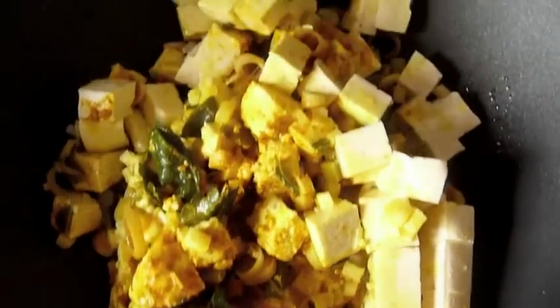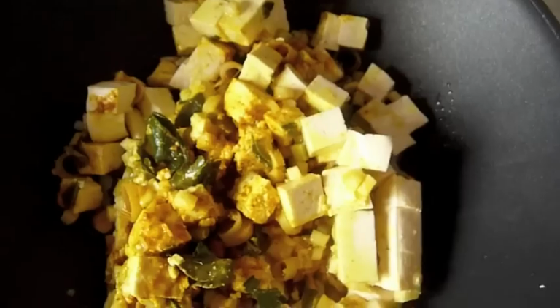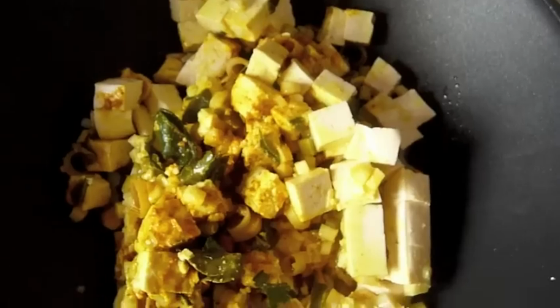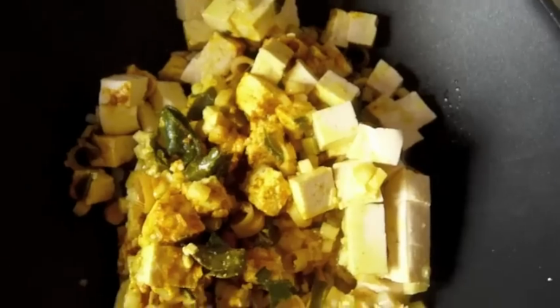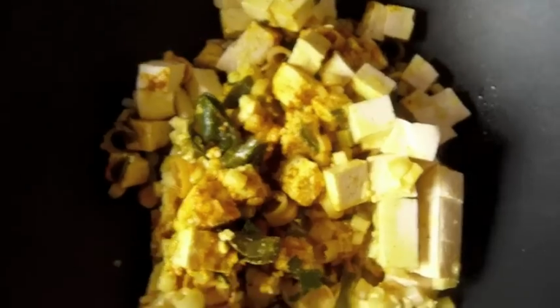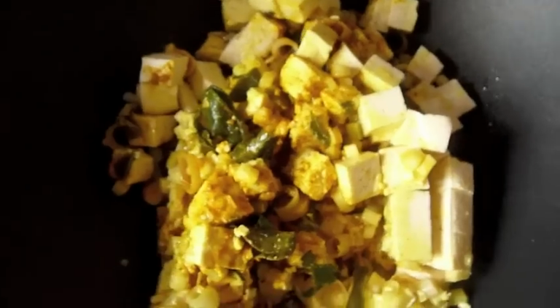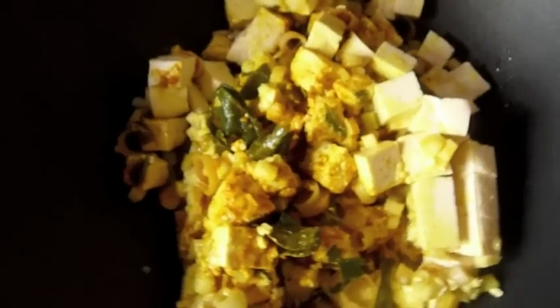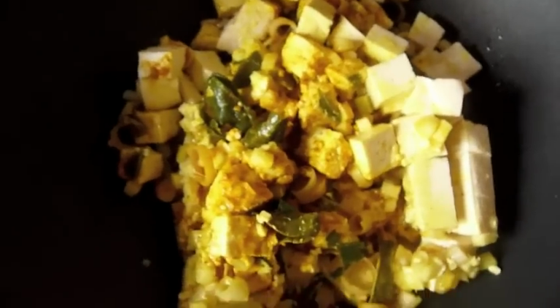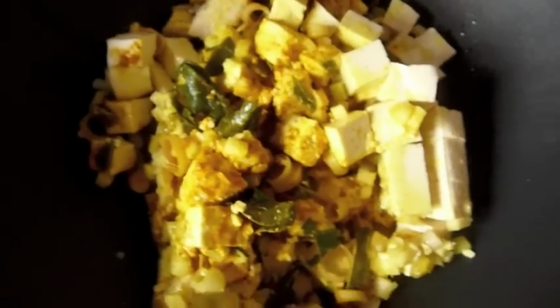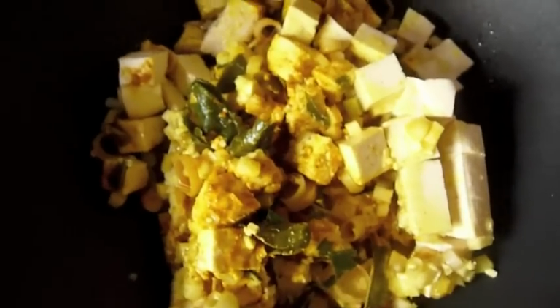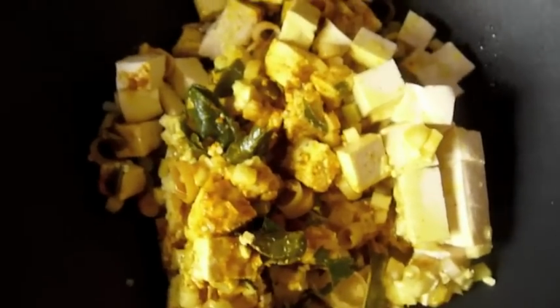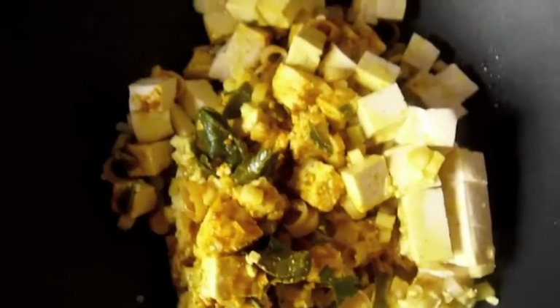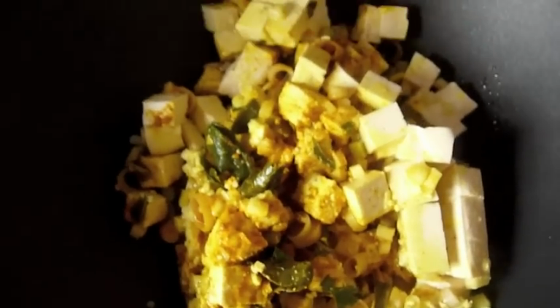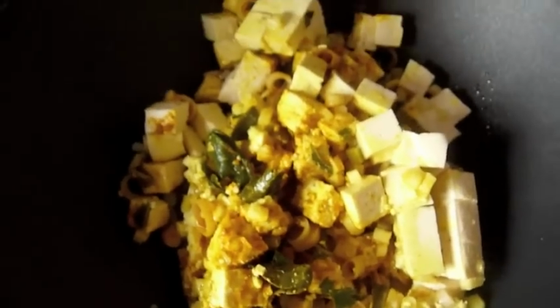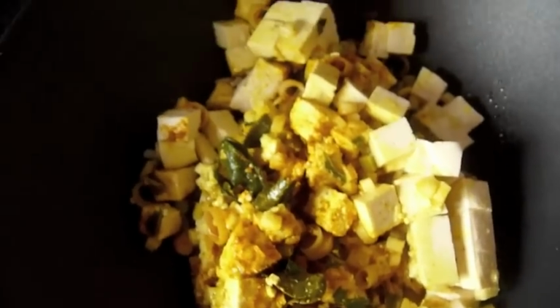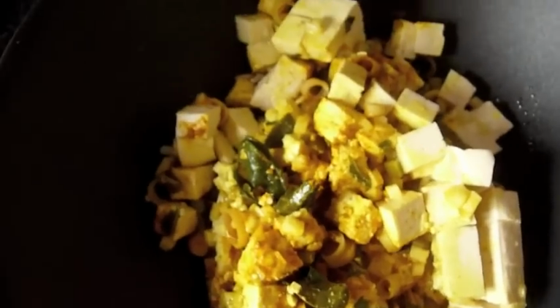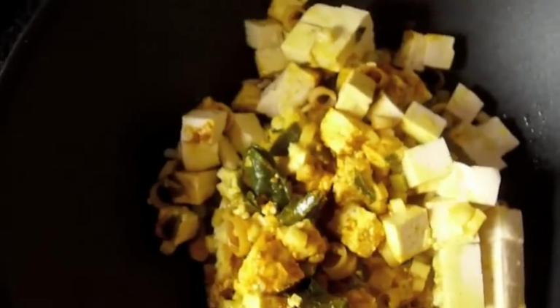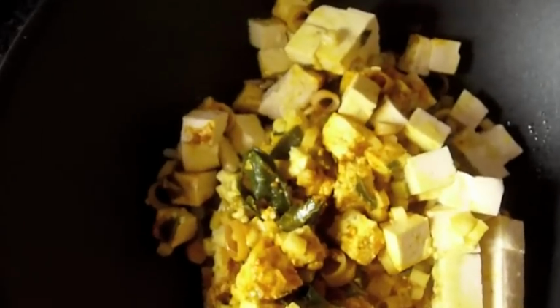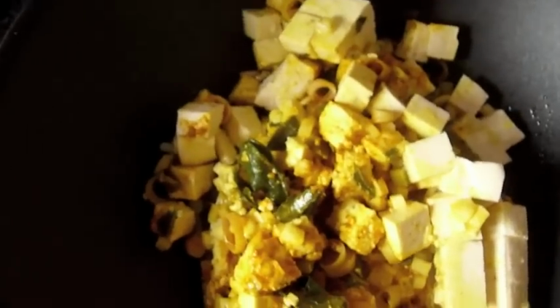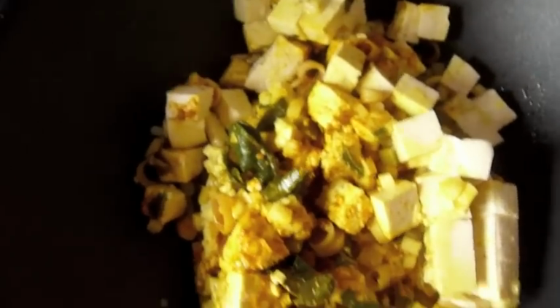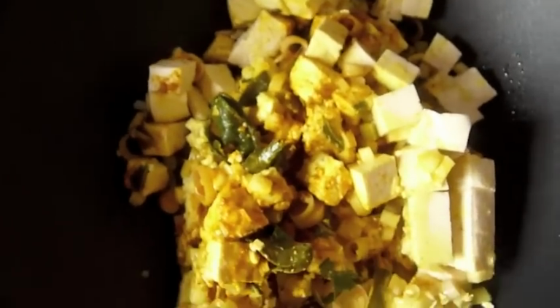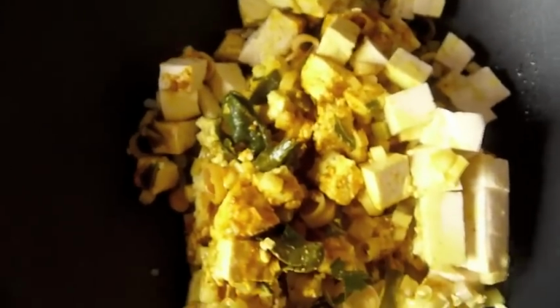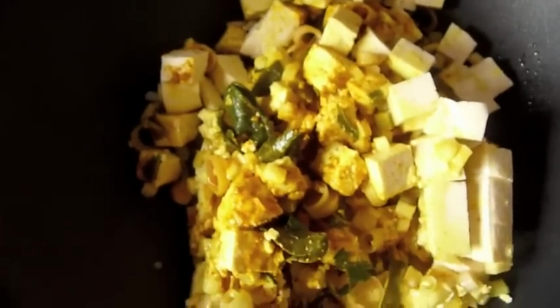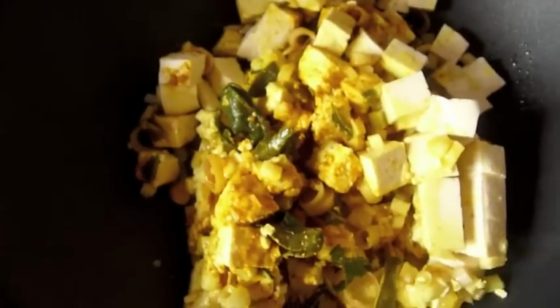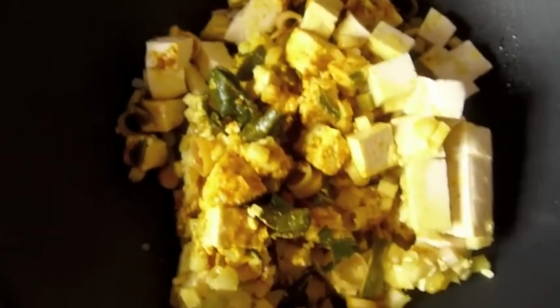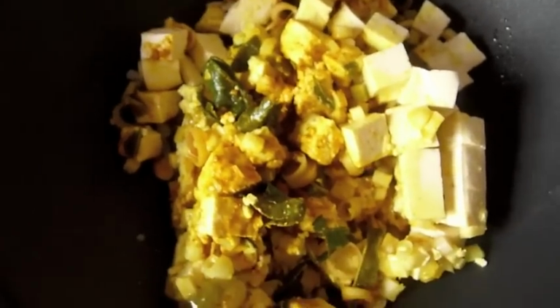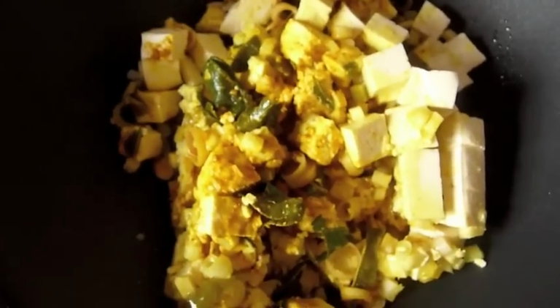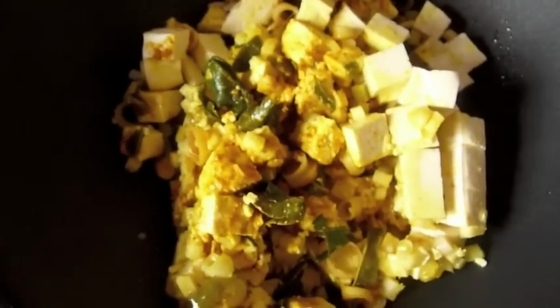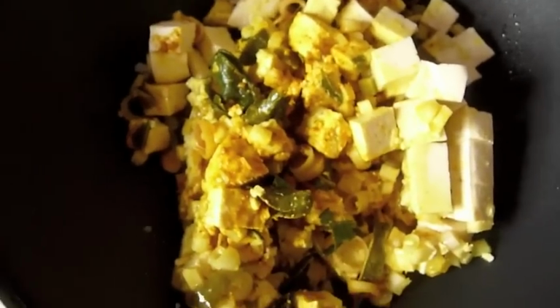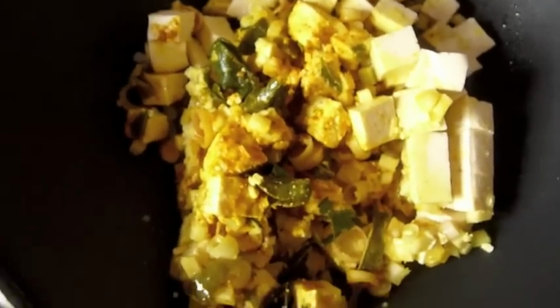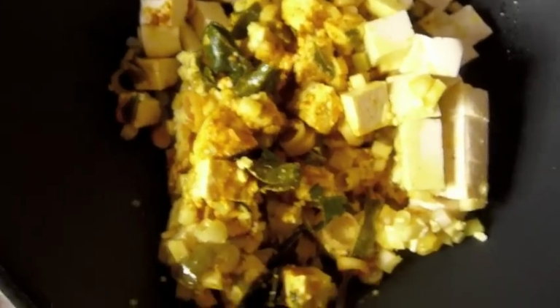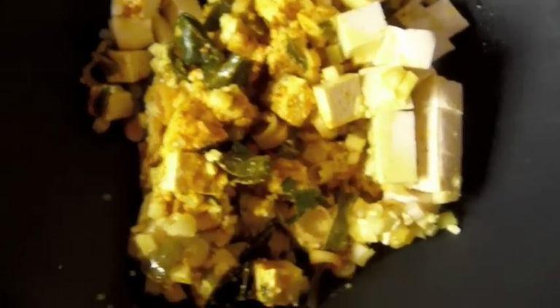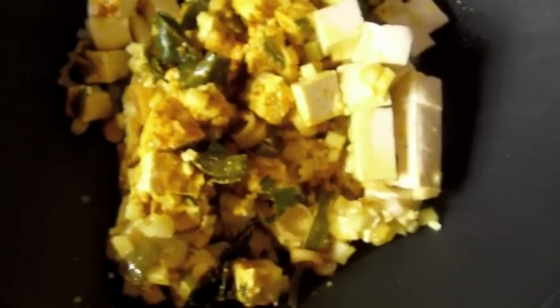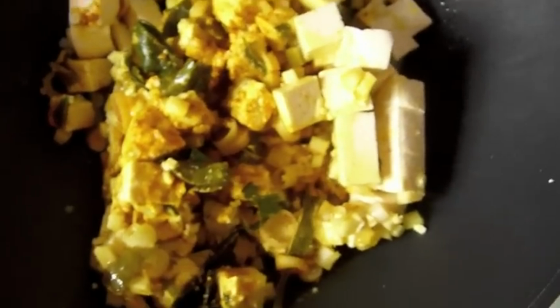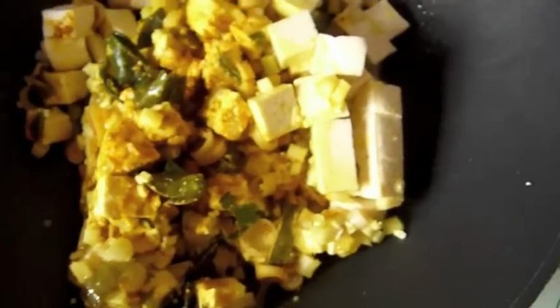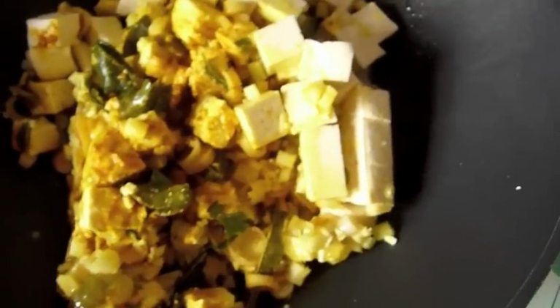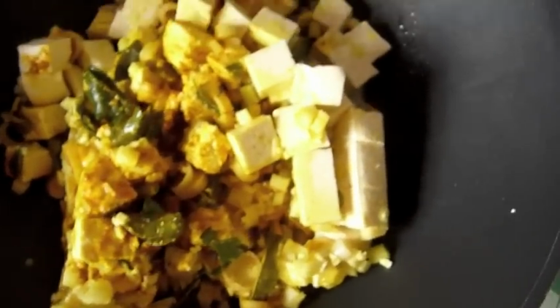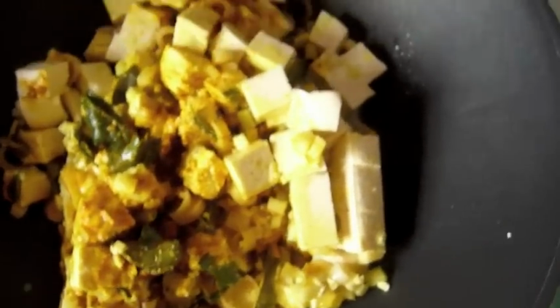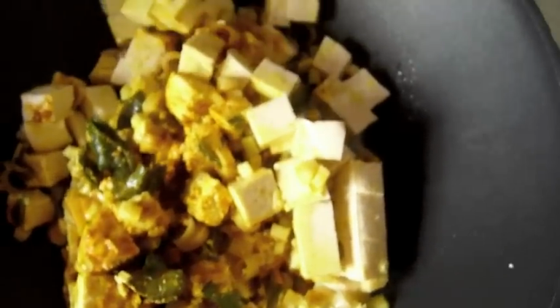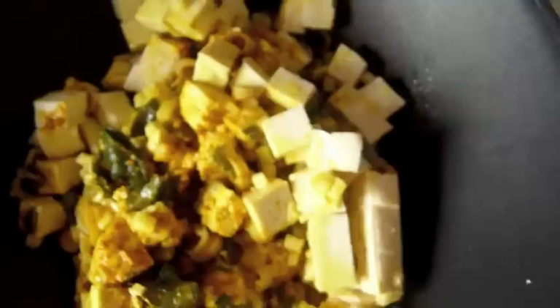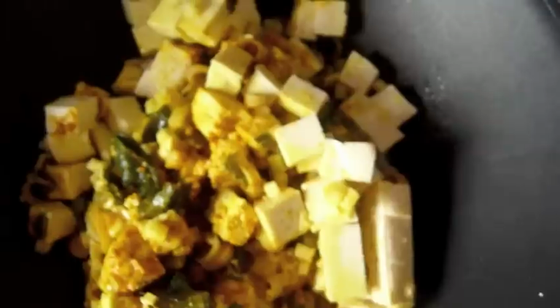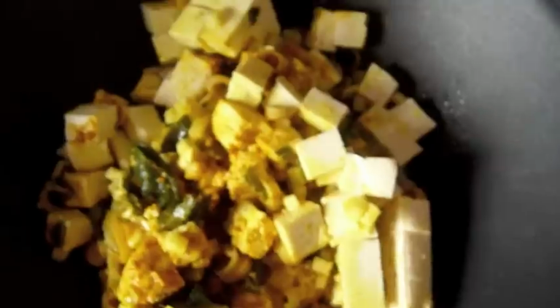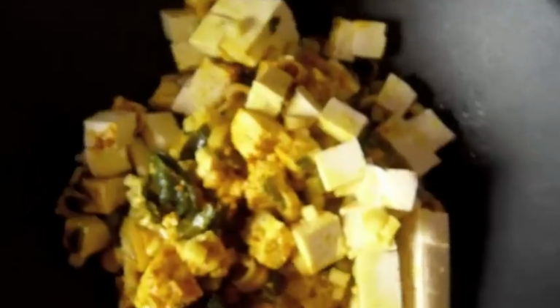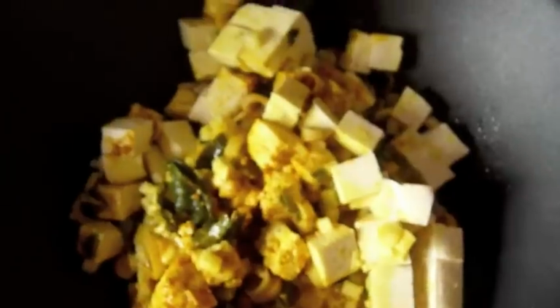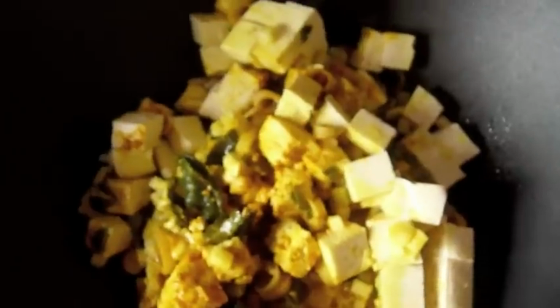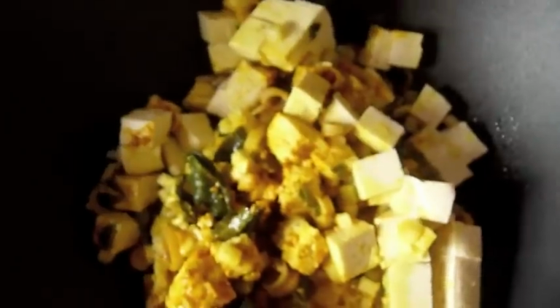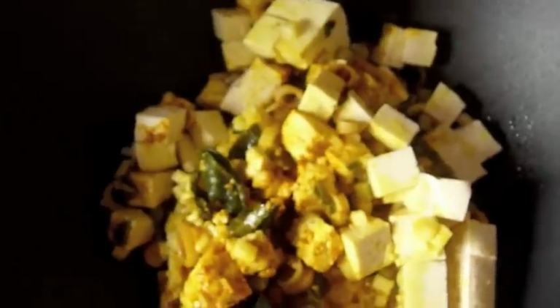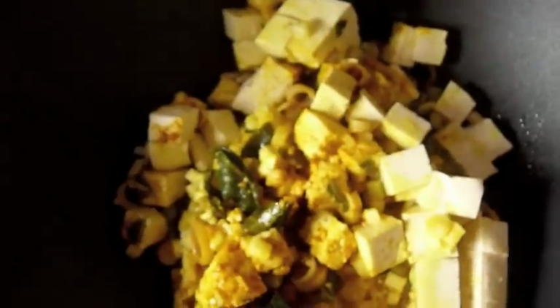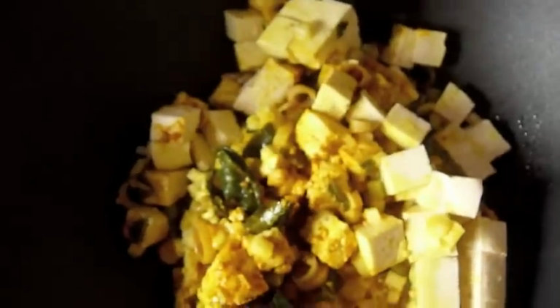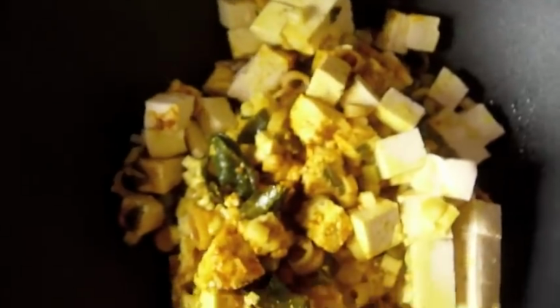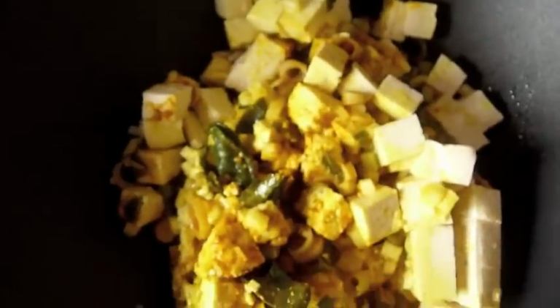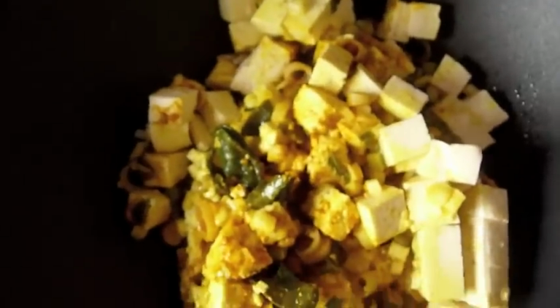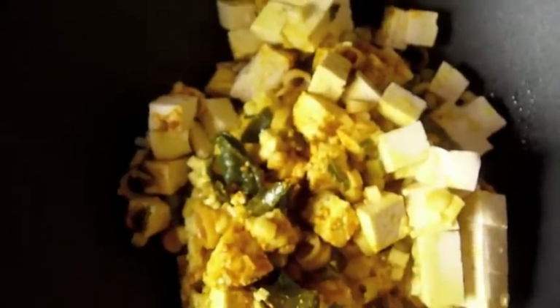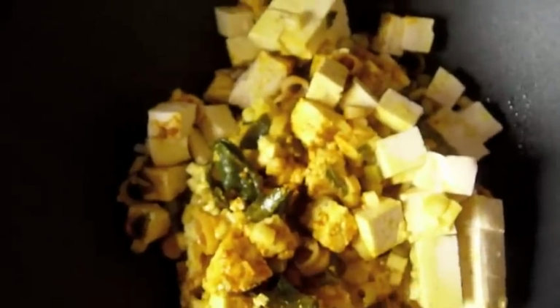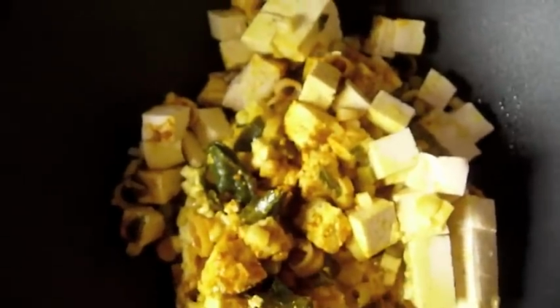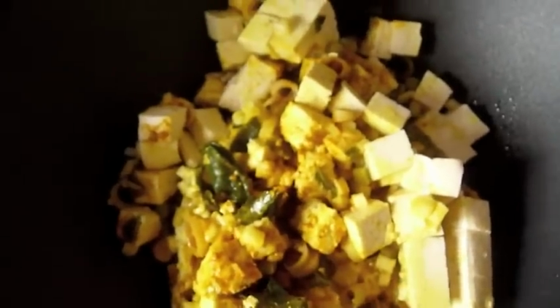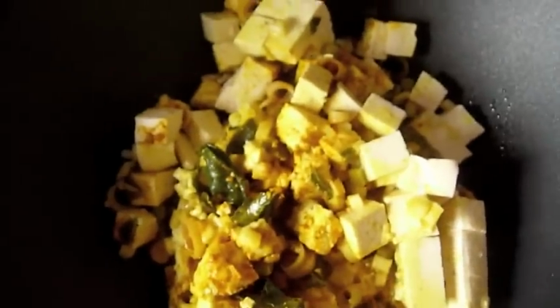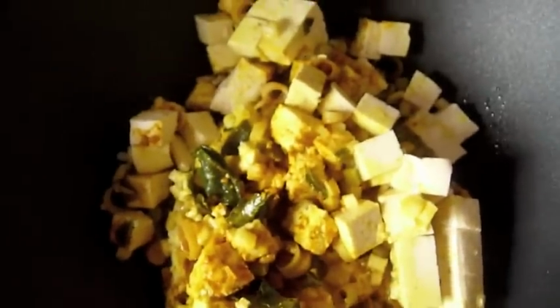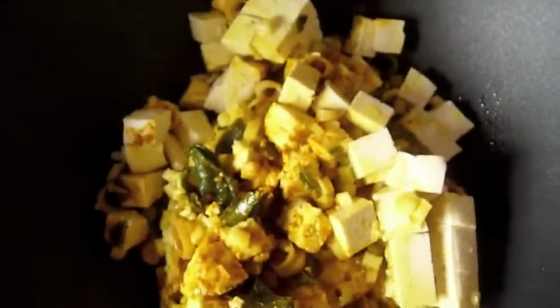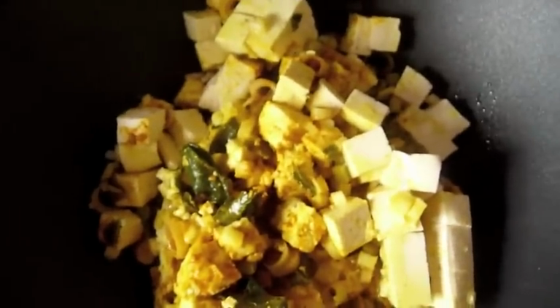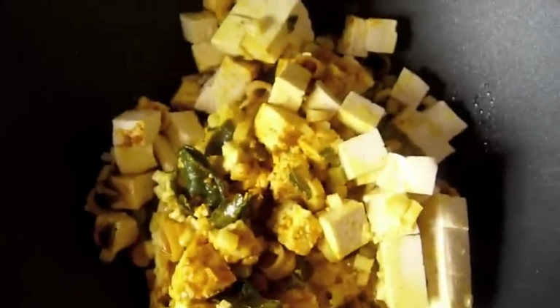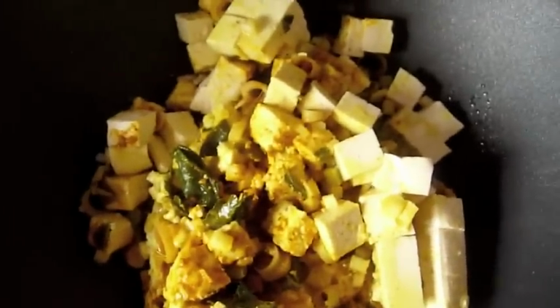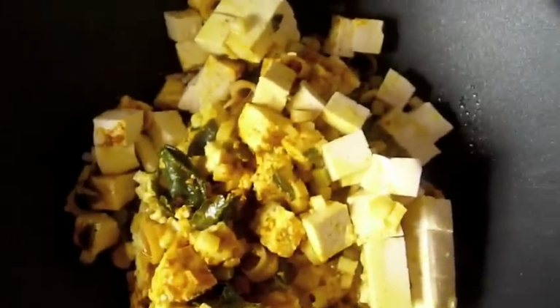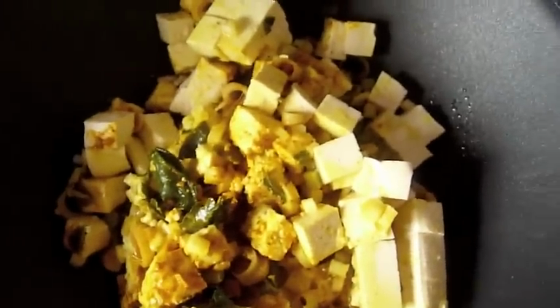Сейчас буду просто обжаривать на сильном огне. Вот такая красота. Ну, запах — кари. Обалдеть.